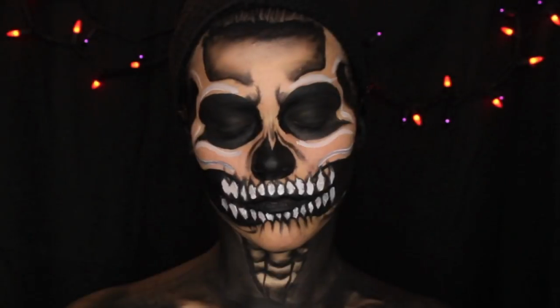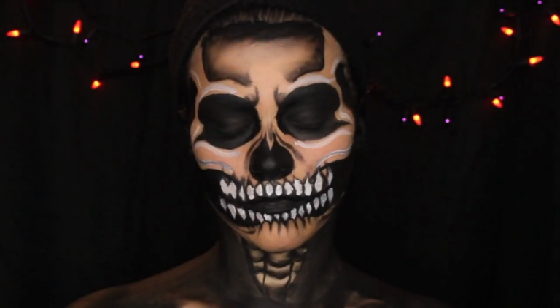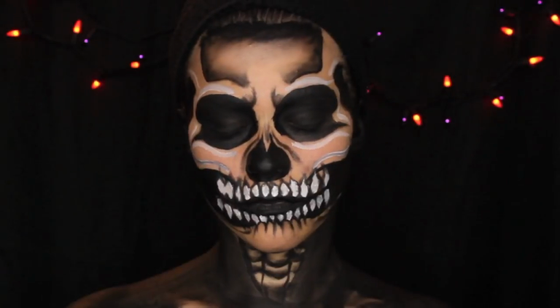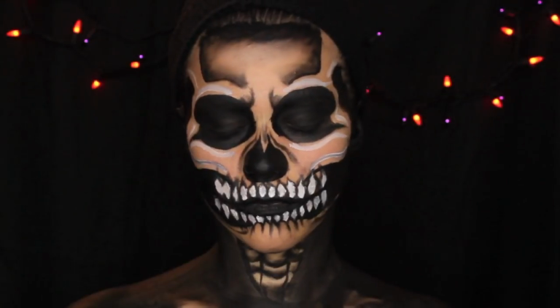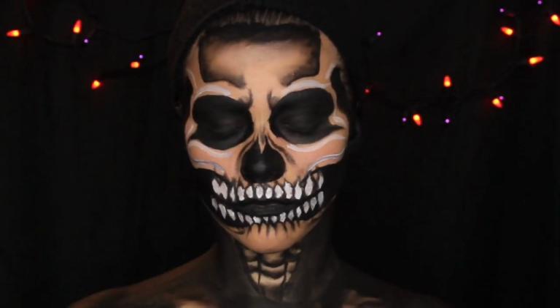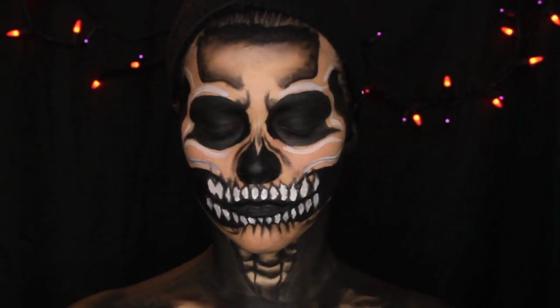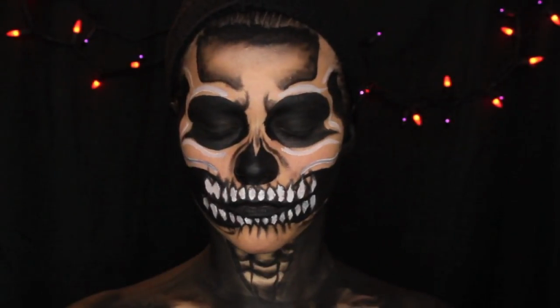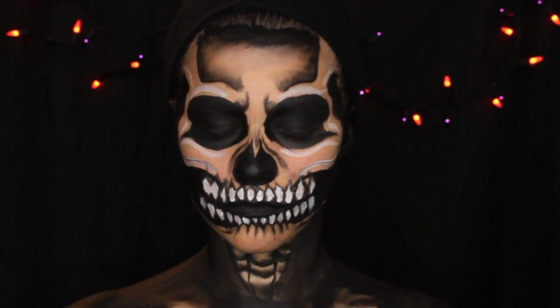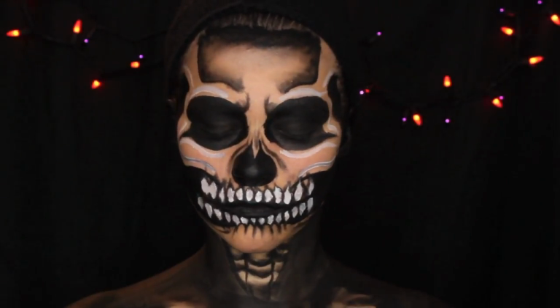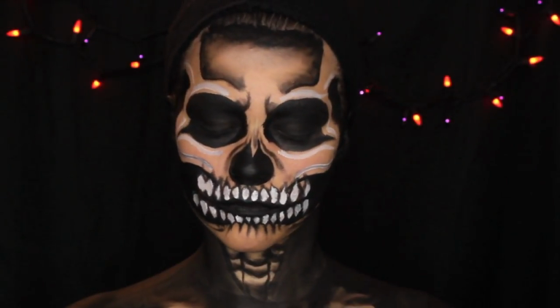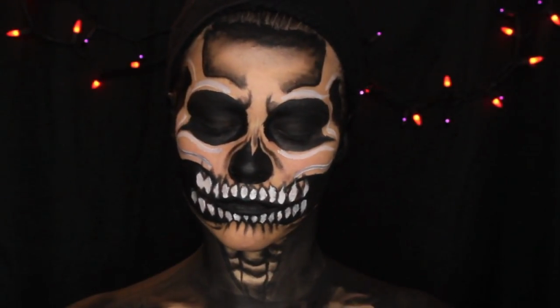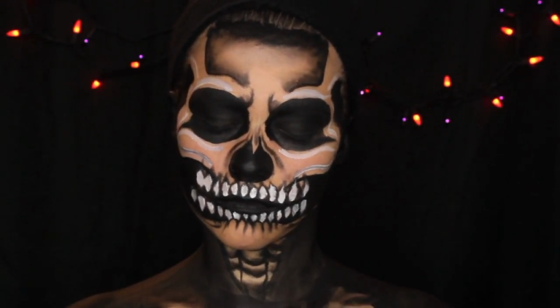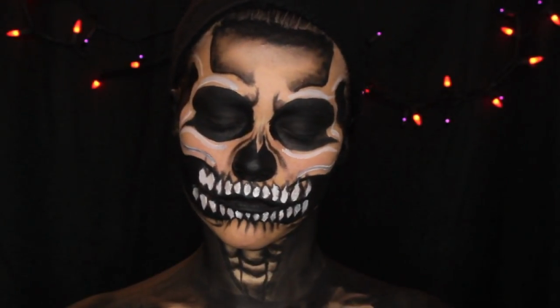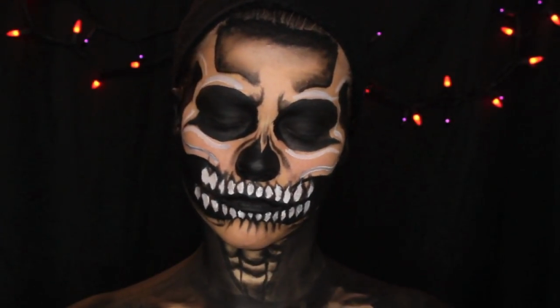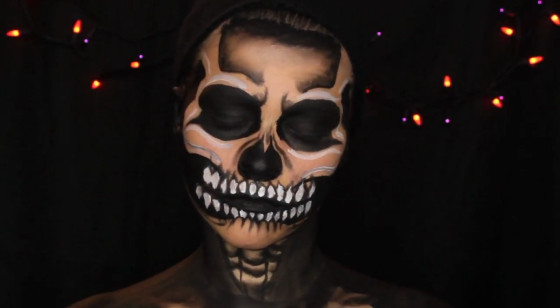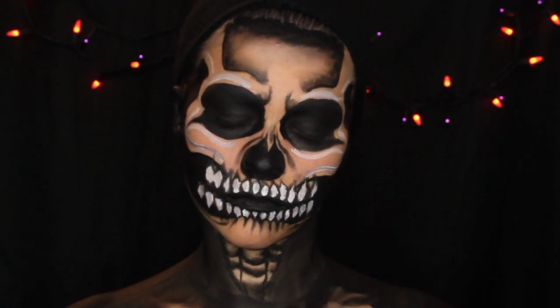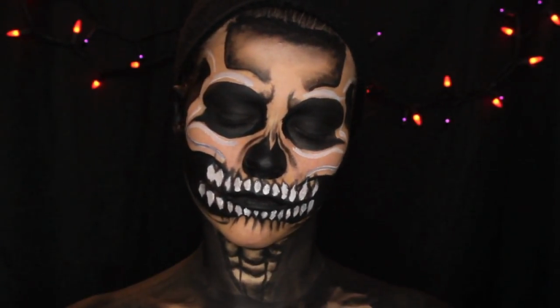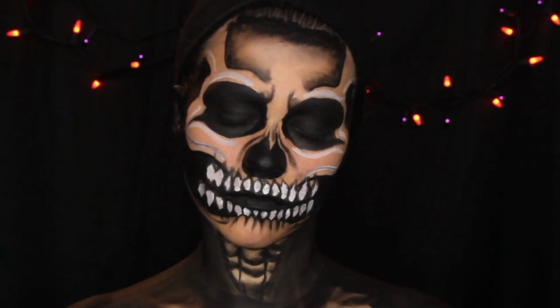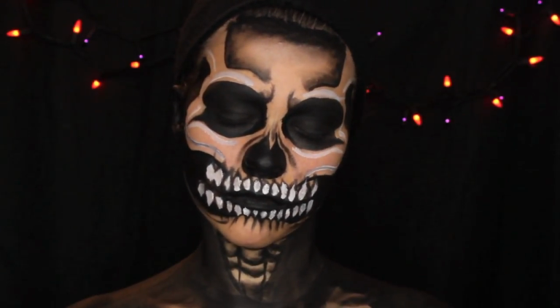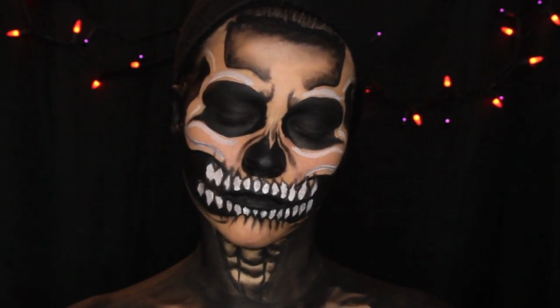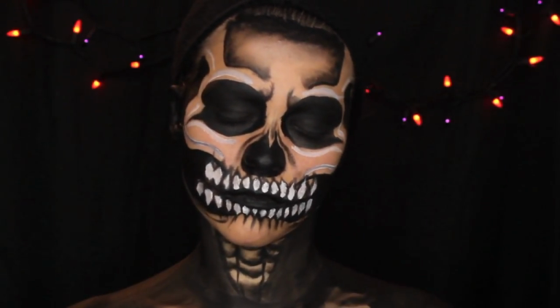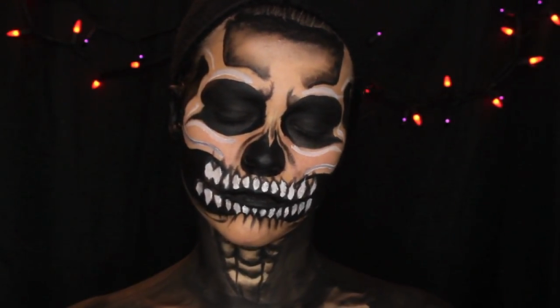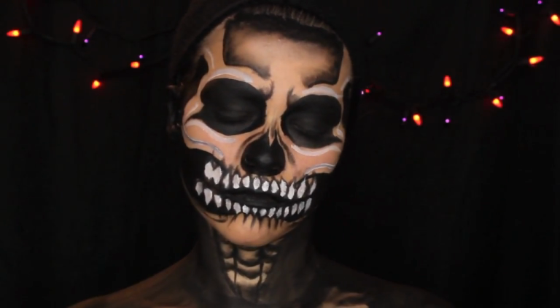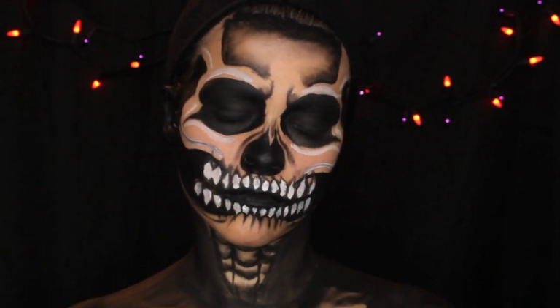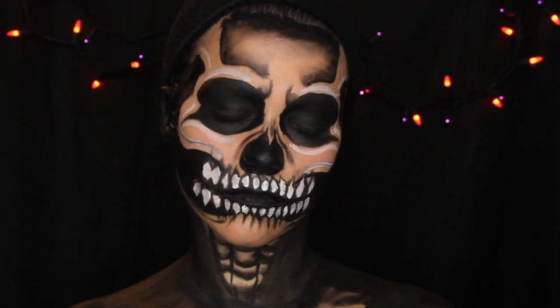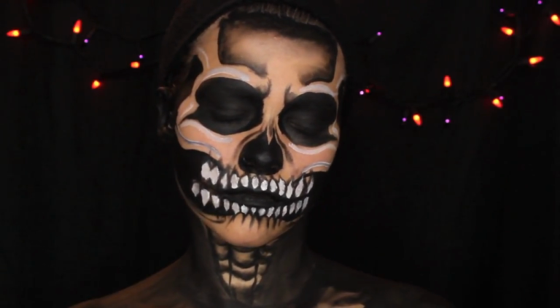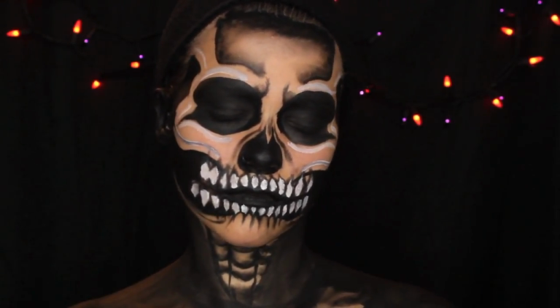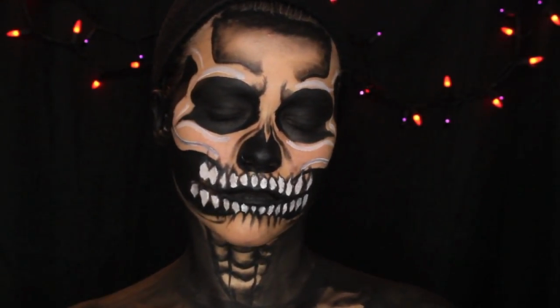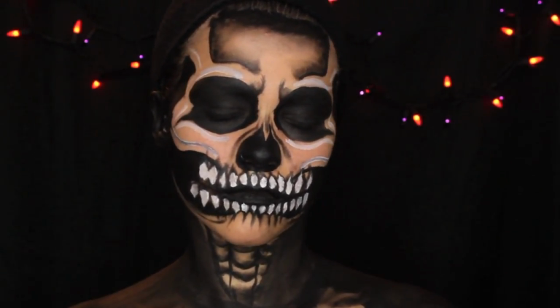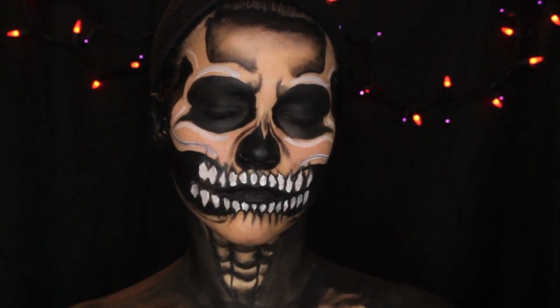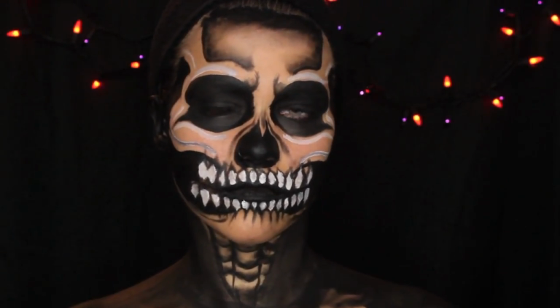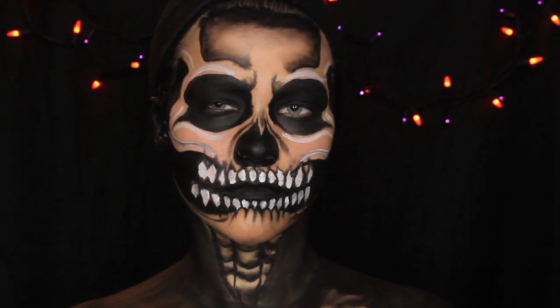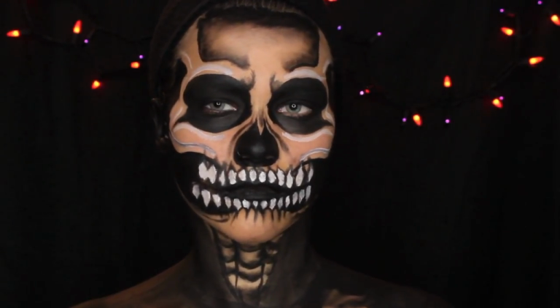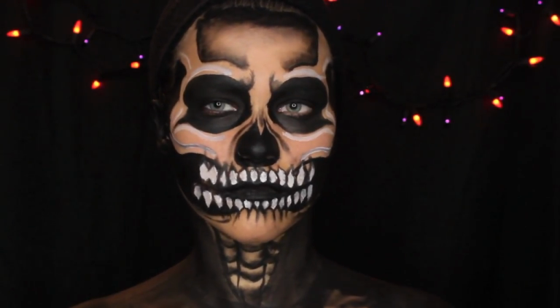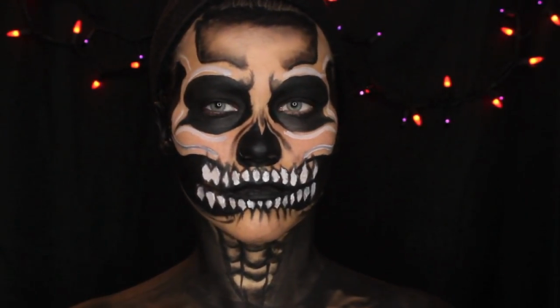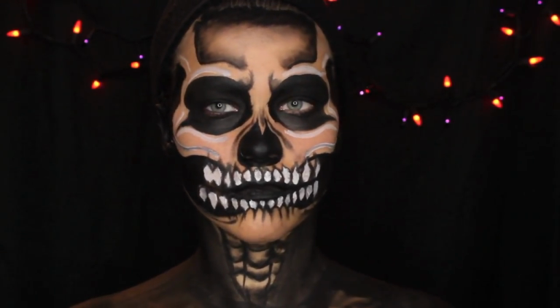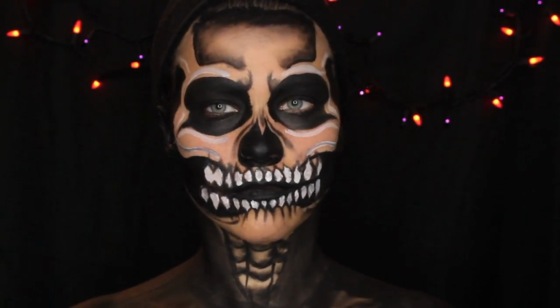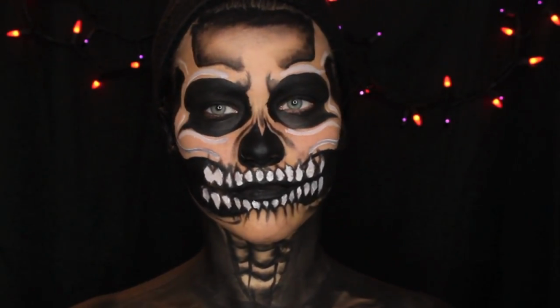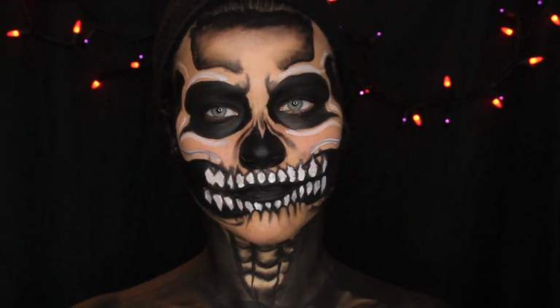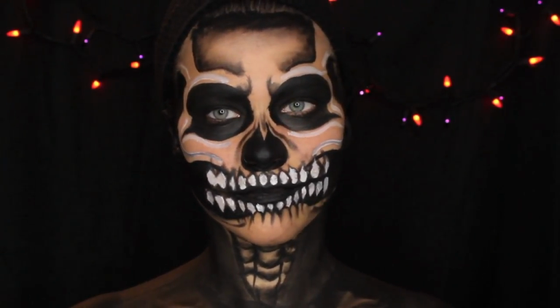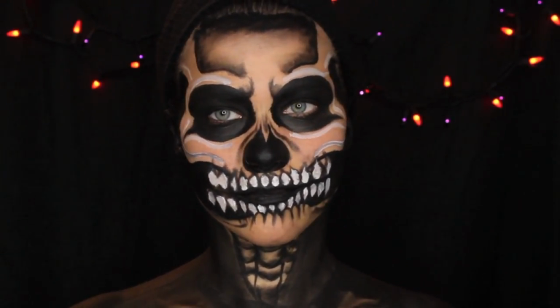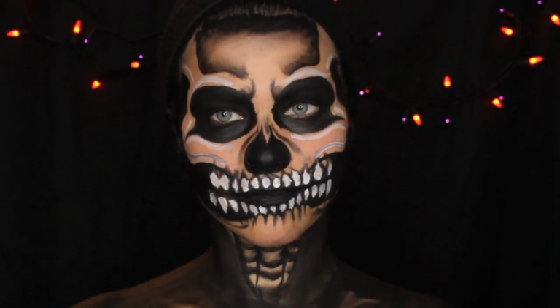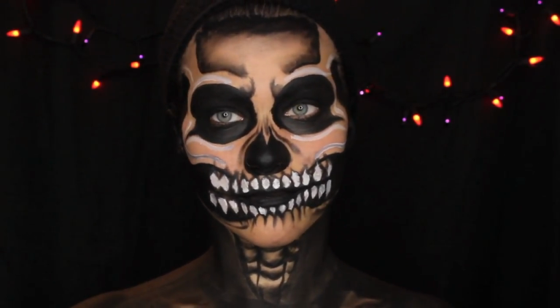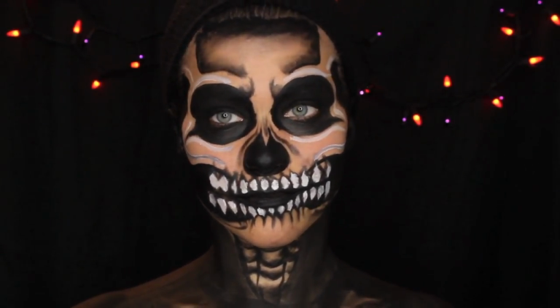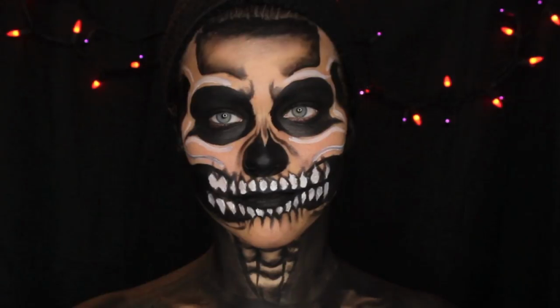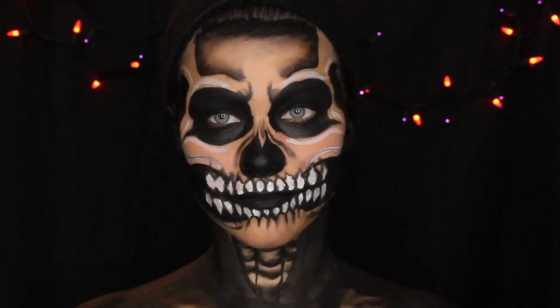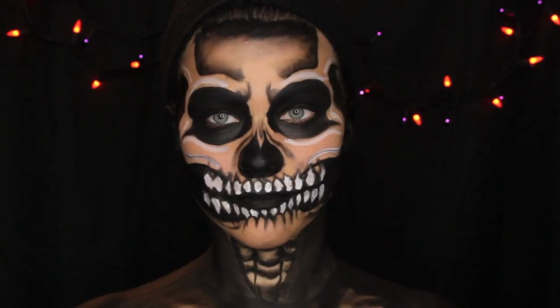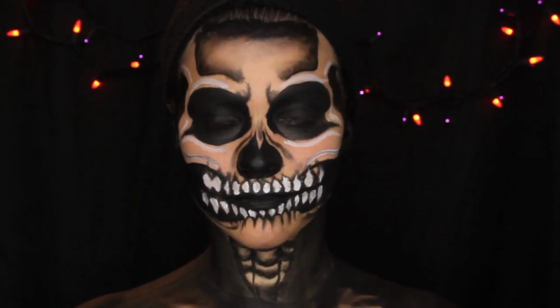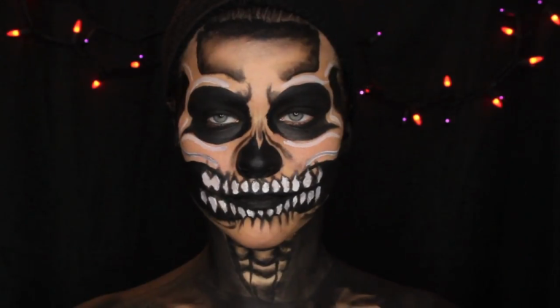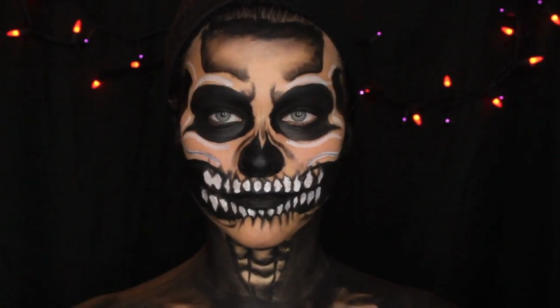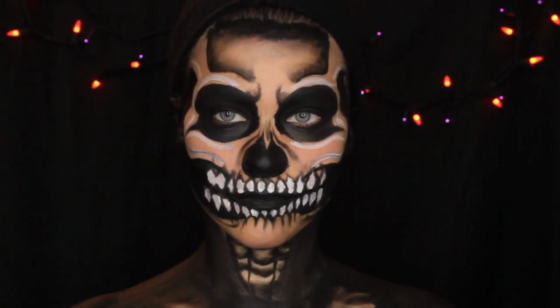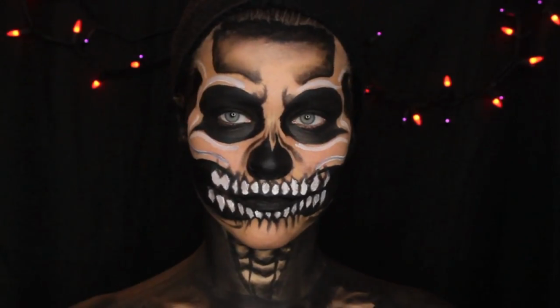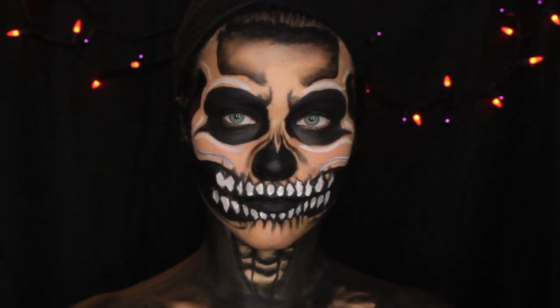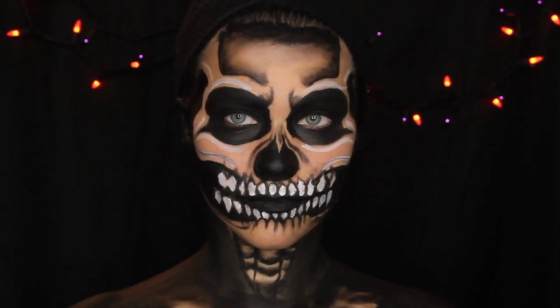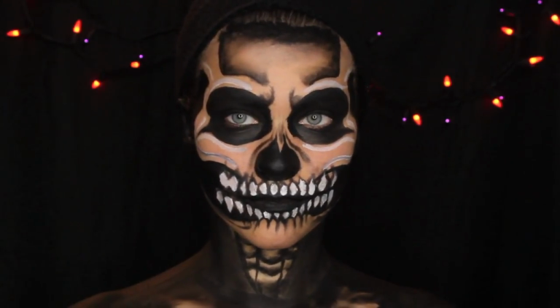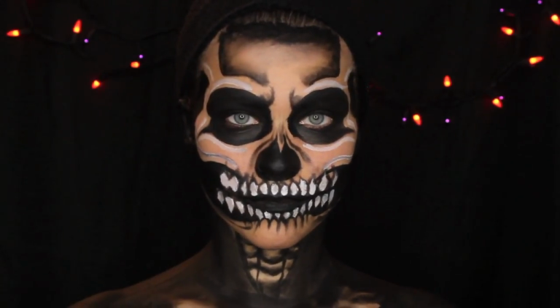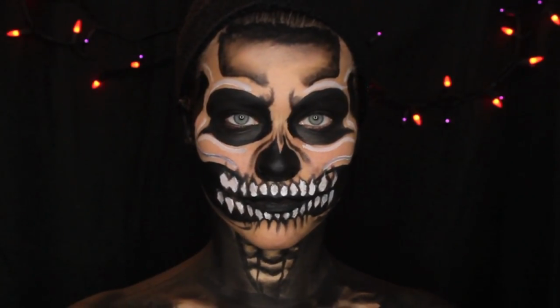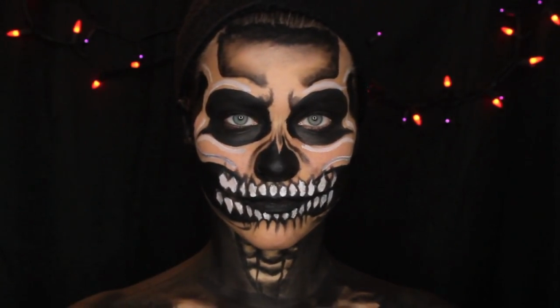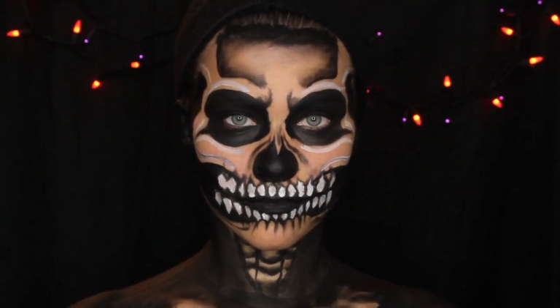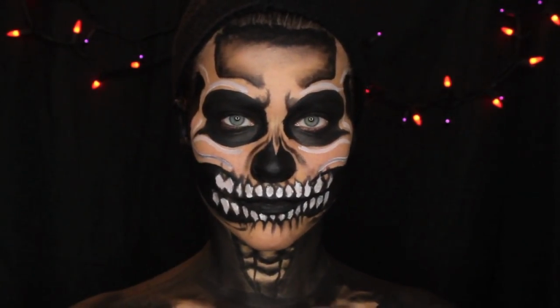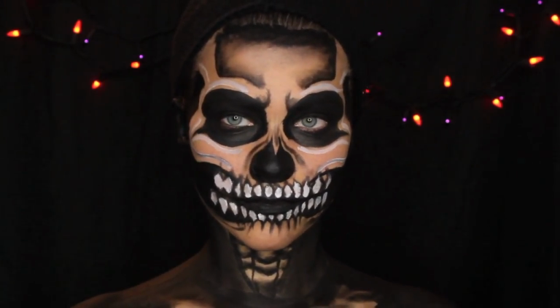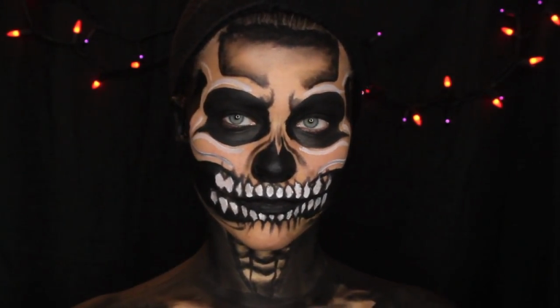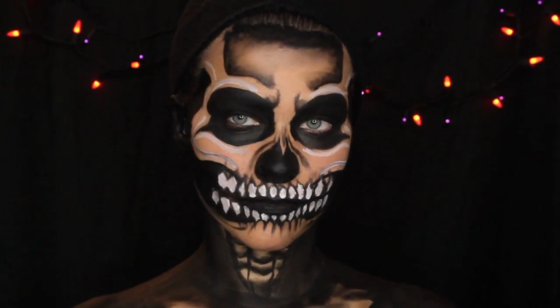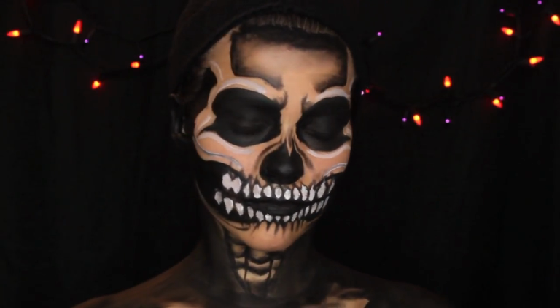Hey guys, welcome back to my channel. Today I'm going to be showing you guys how to get this simple basic skull that everybody can do.